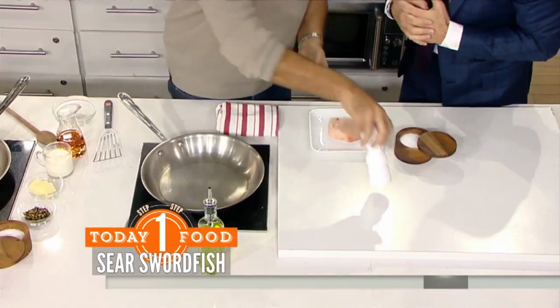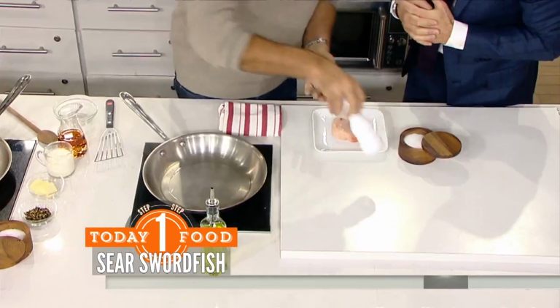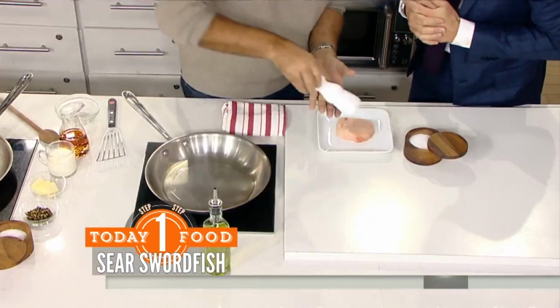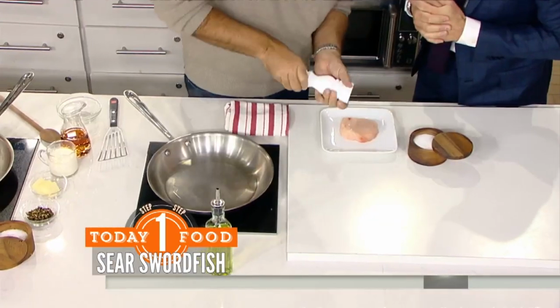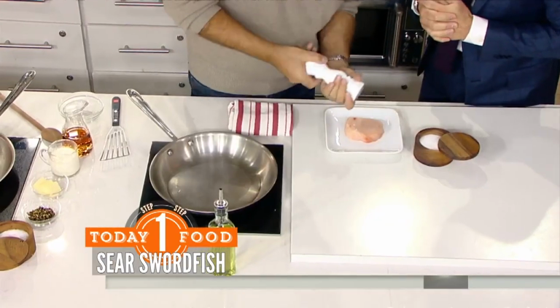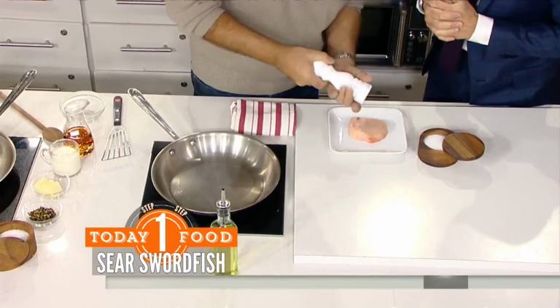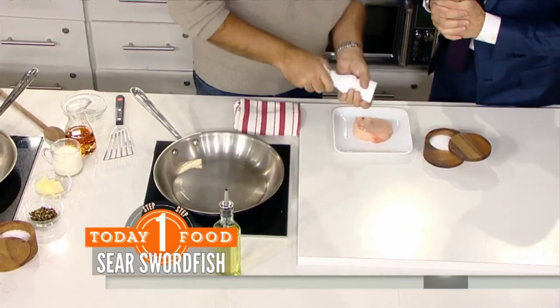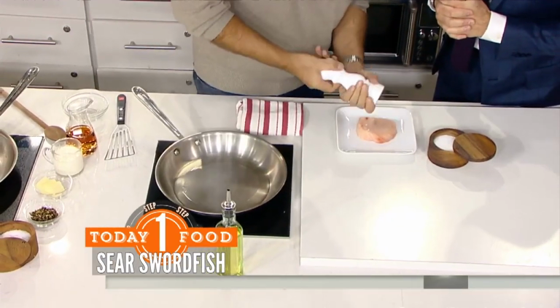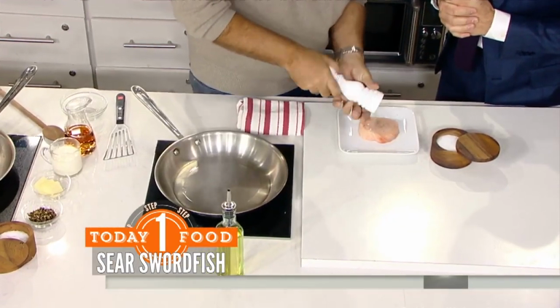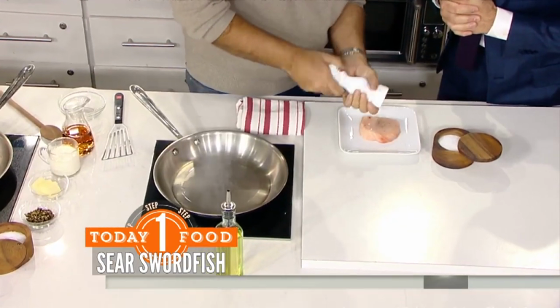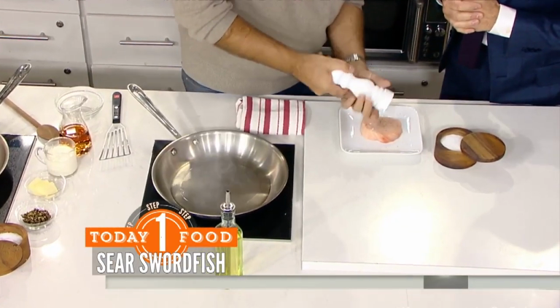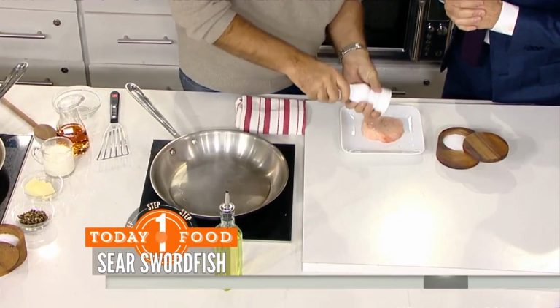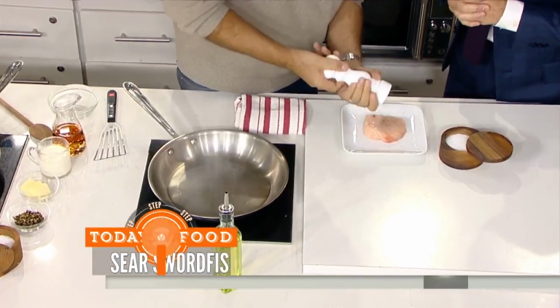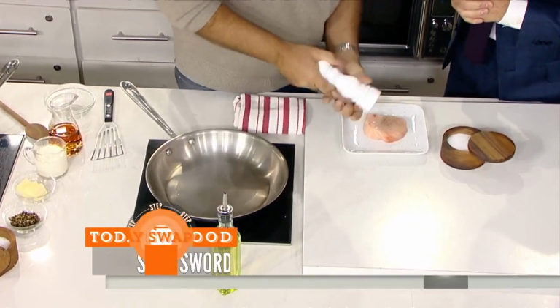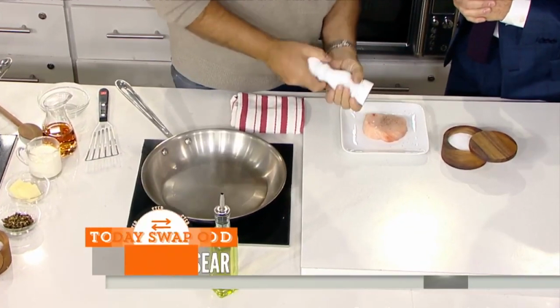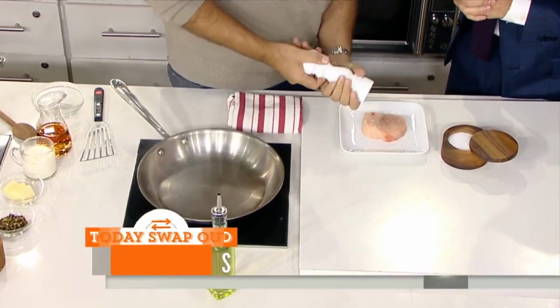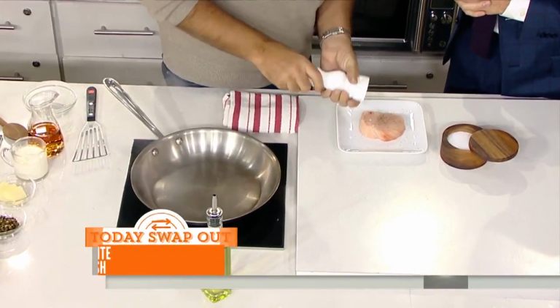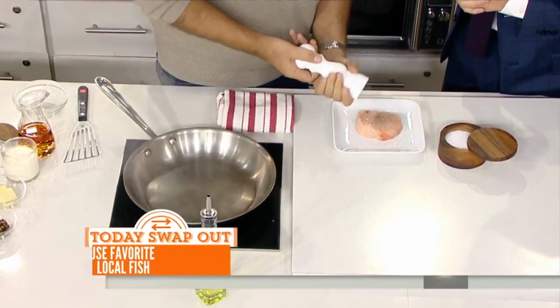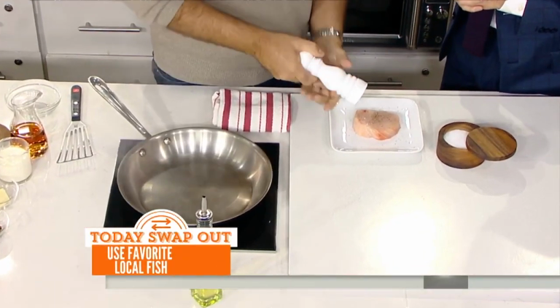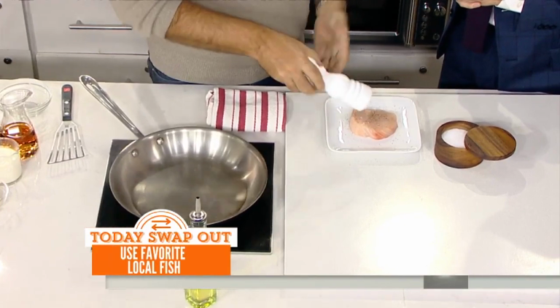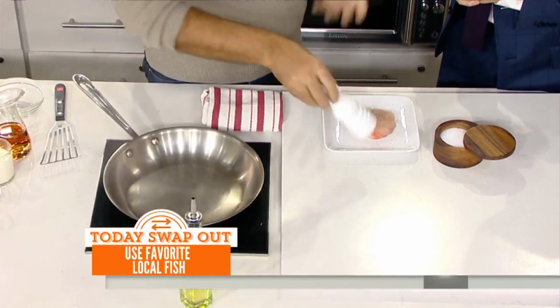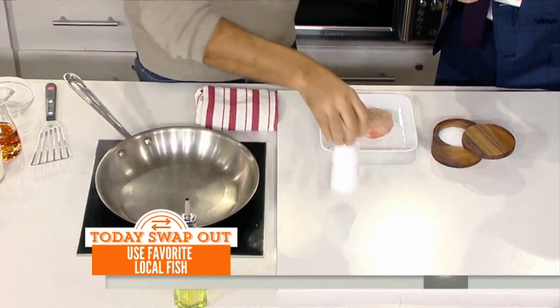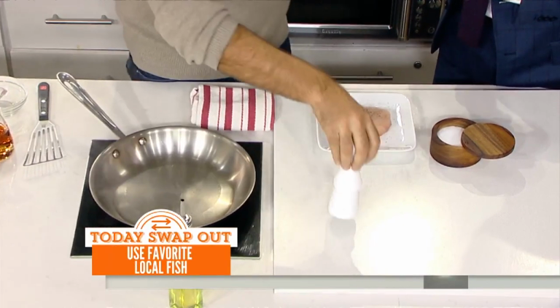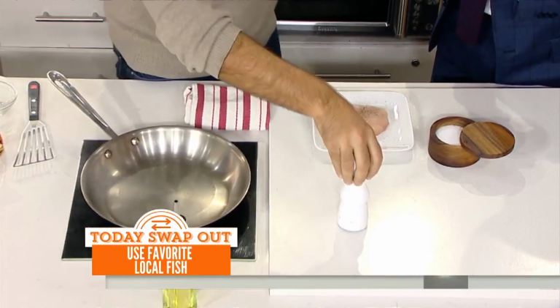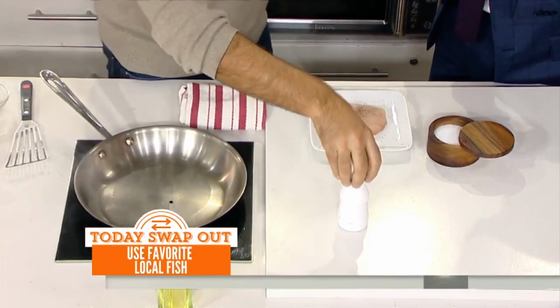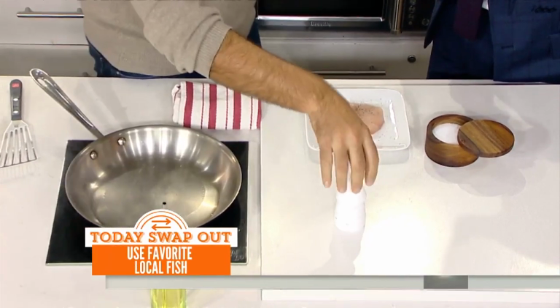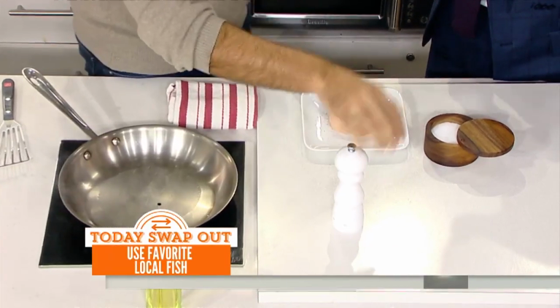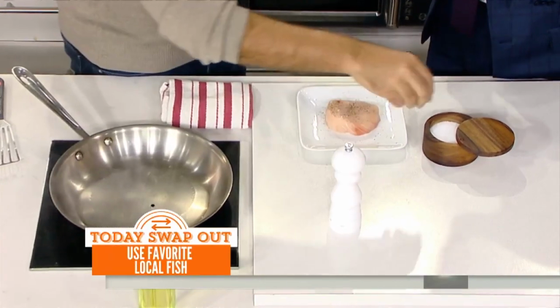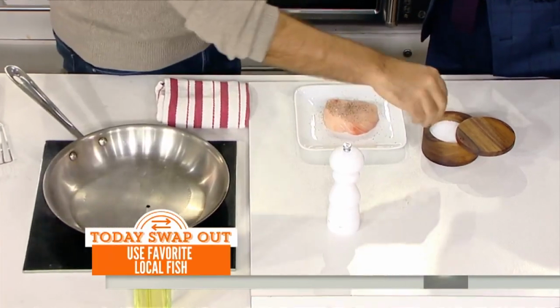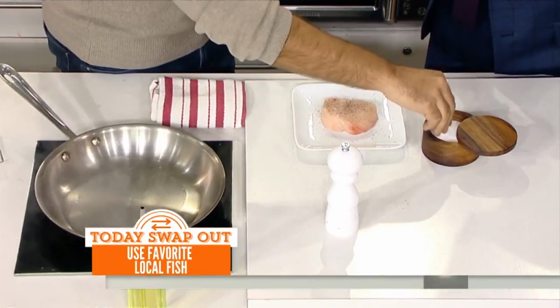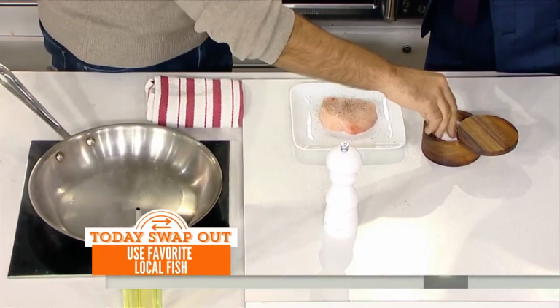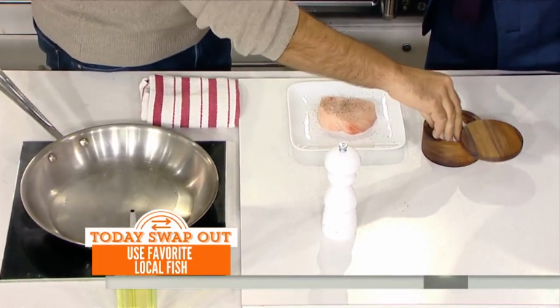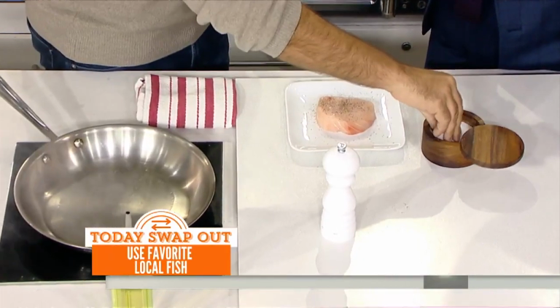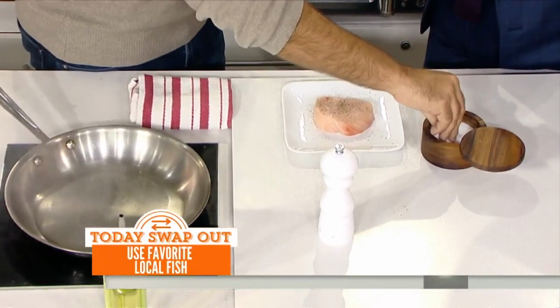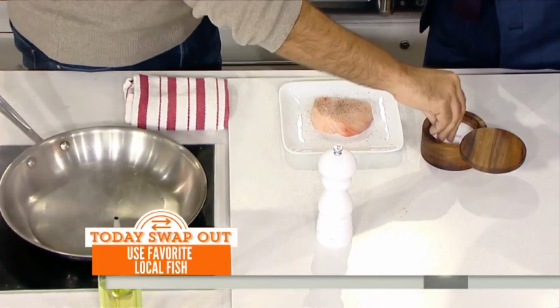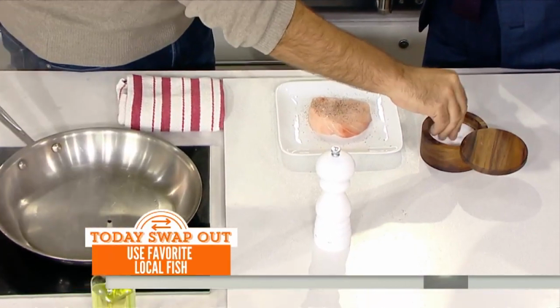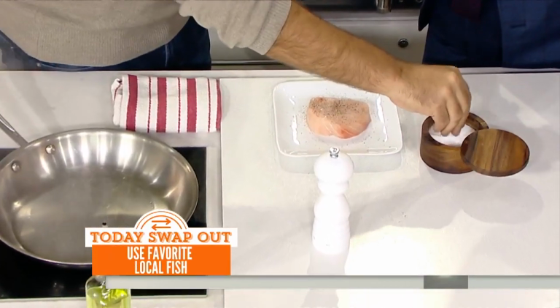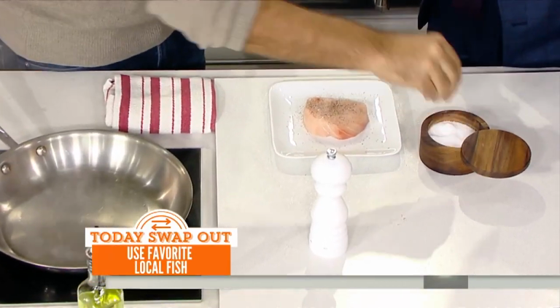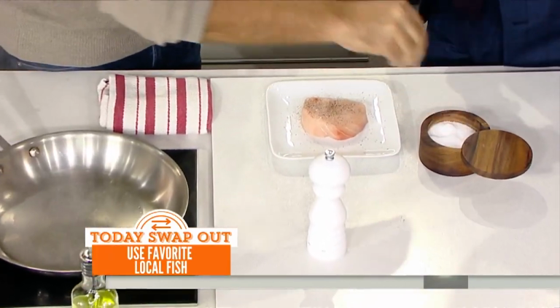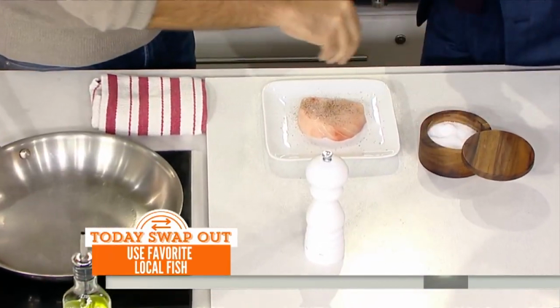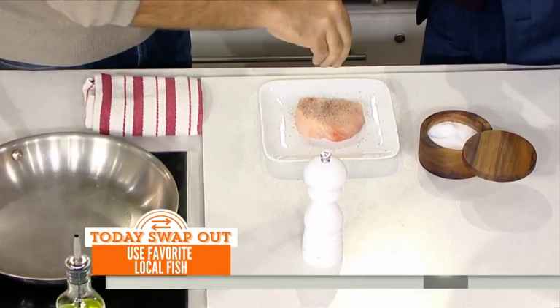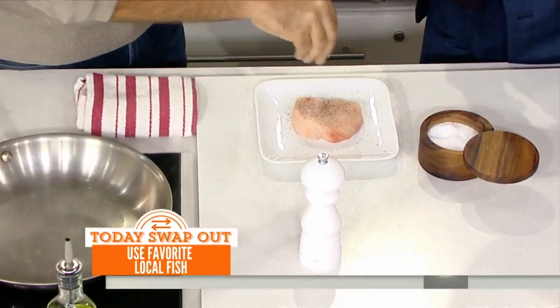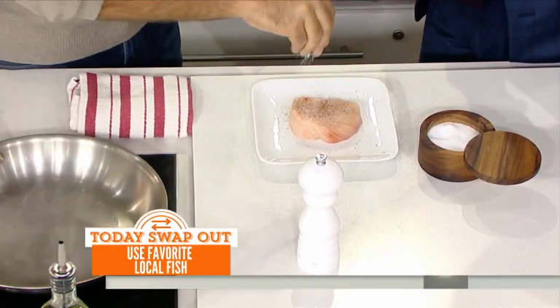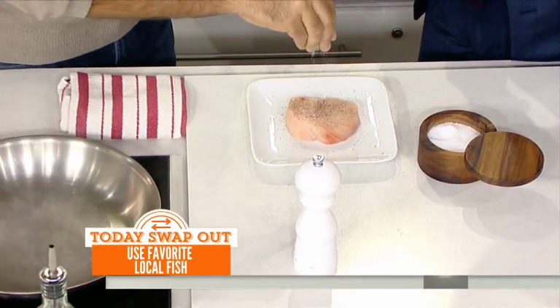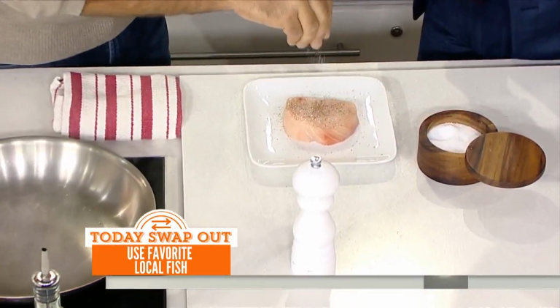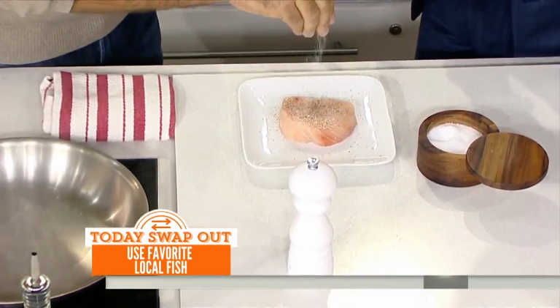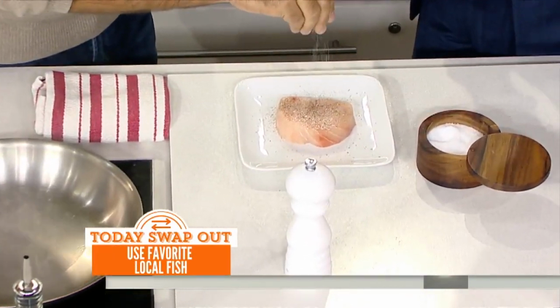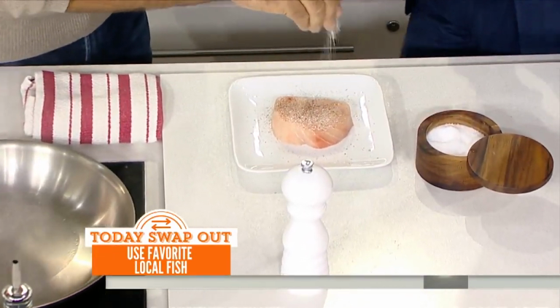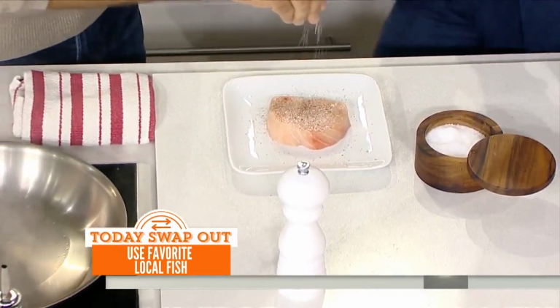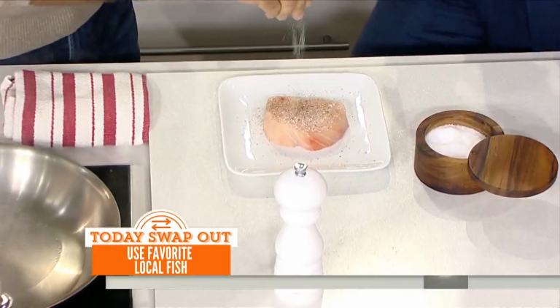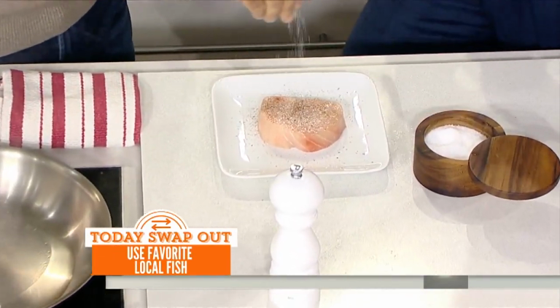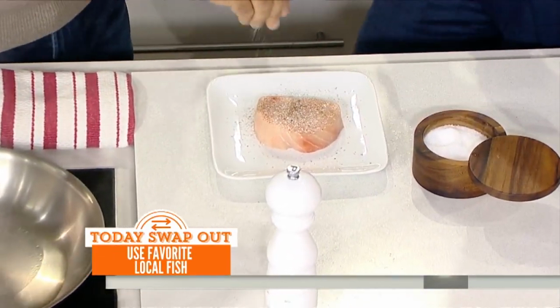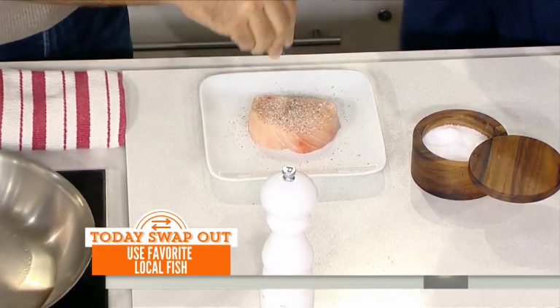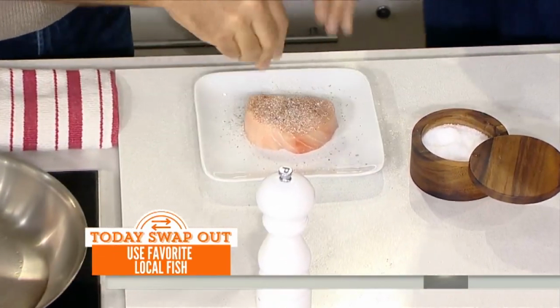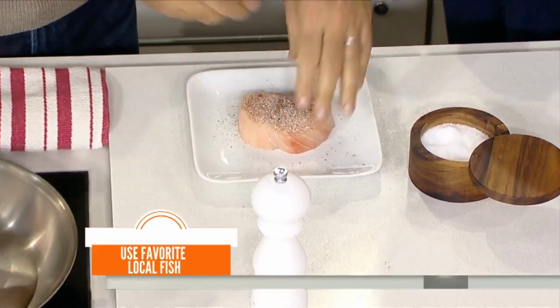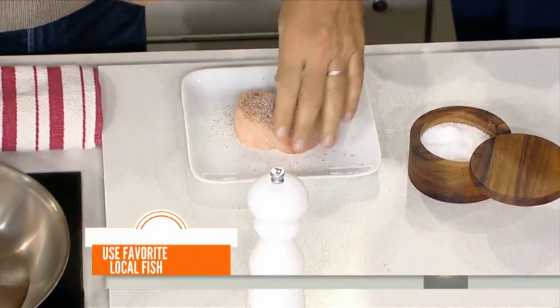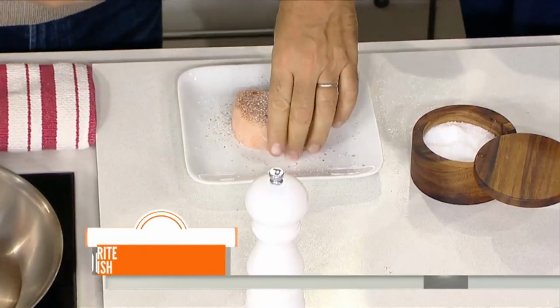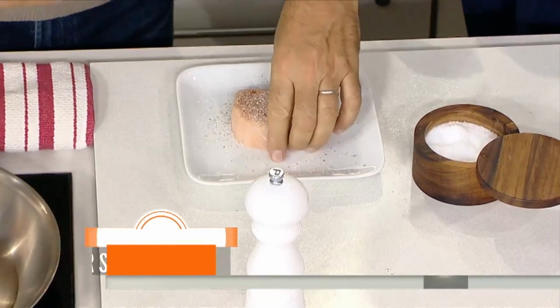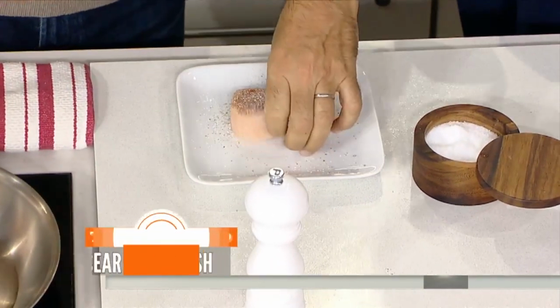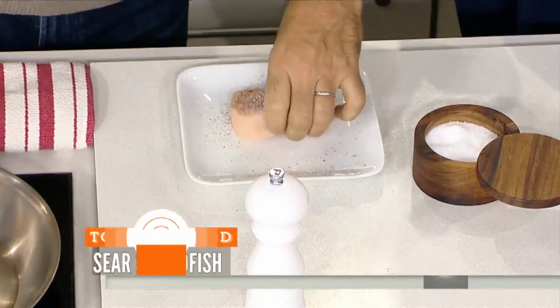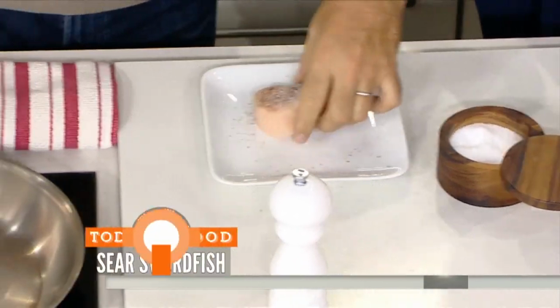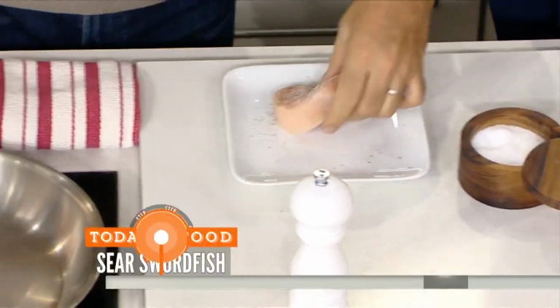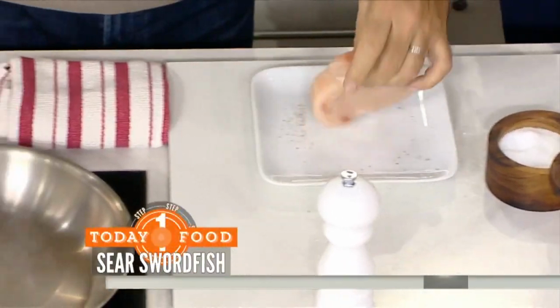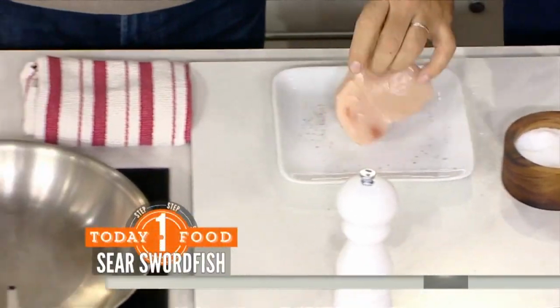You can do that with tuna. You can do that with meat if you don't like fish, but of course, because of Le Bernardin, he liked to cook fish.